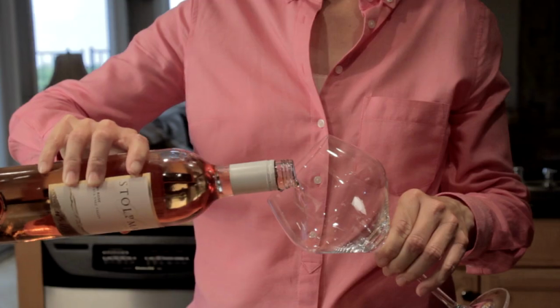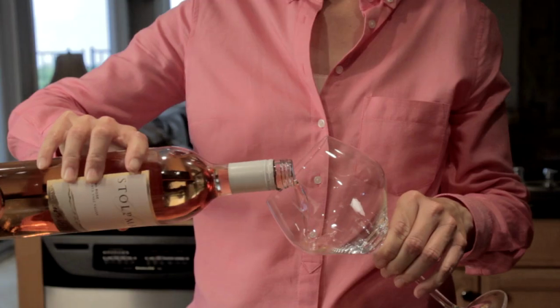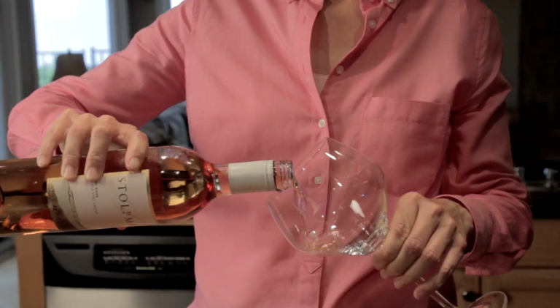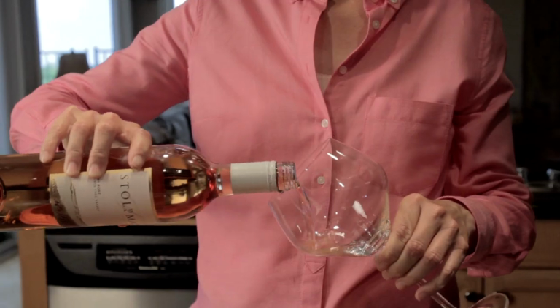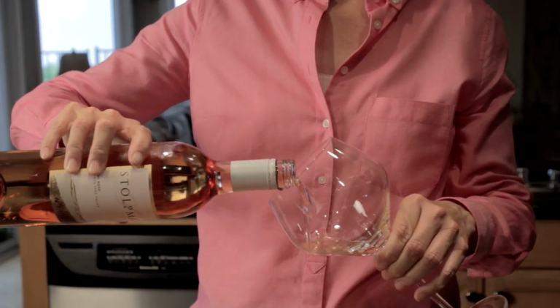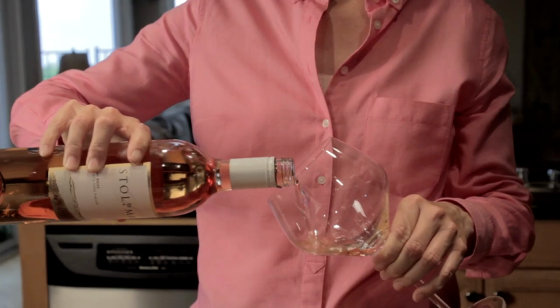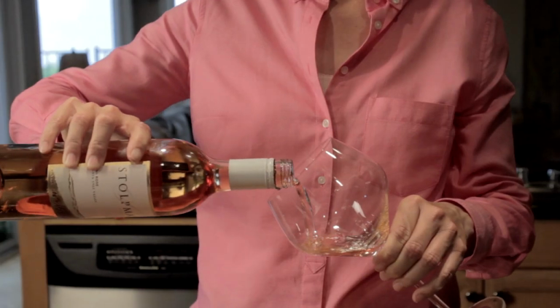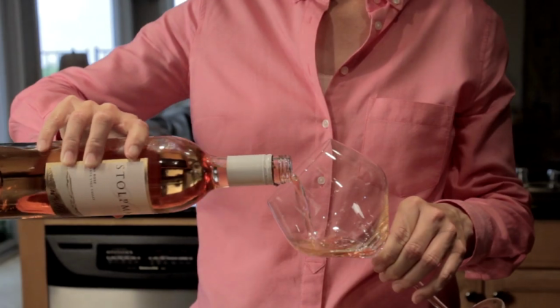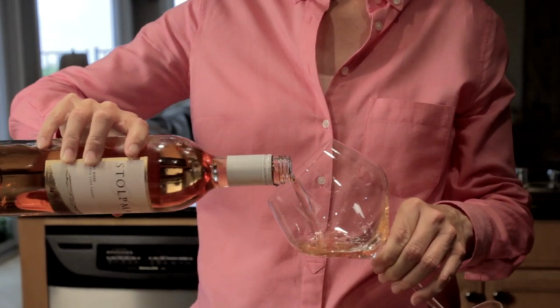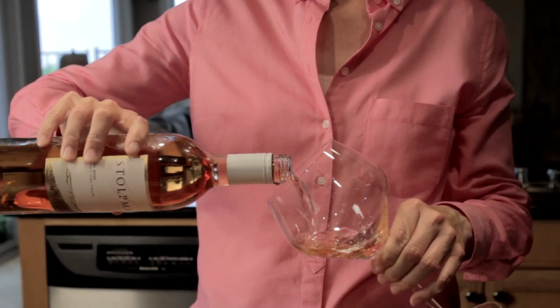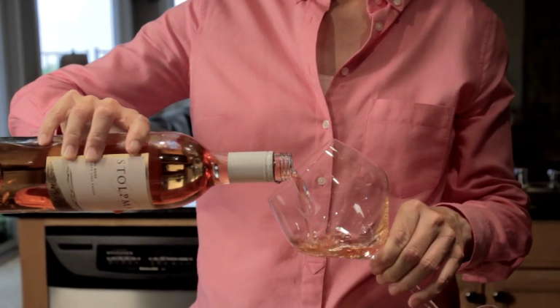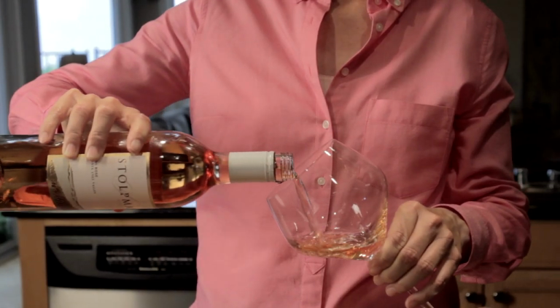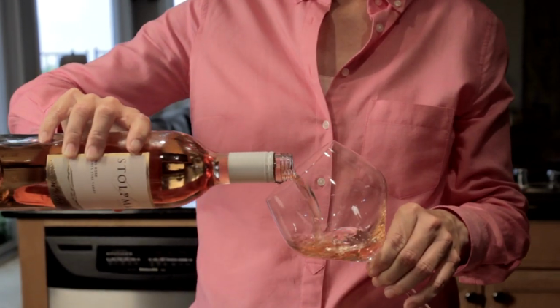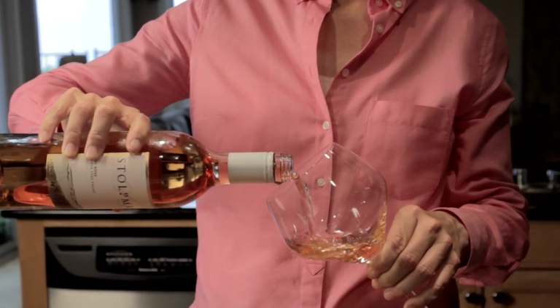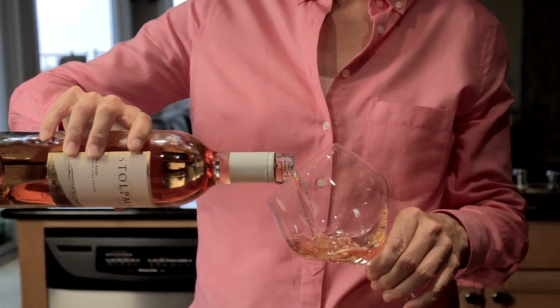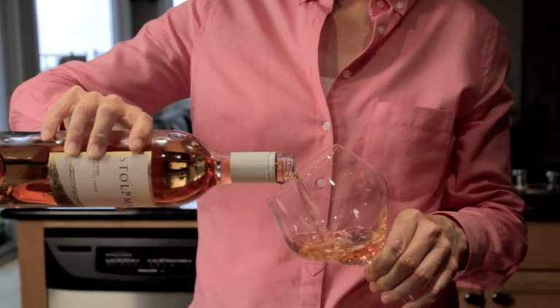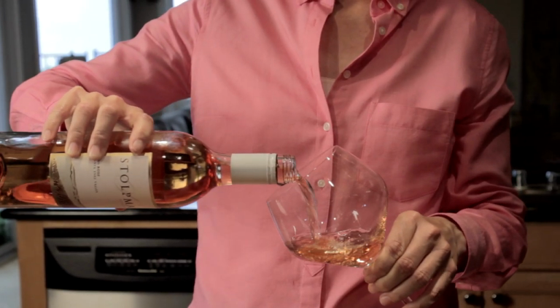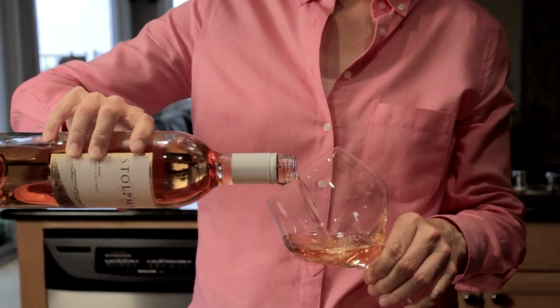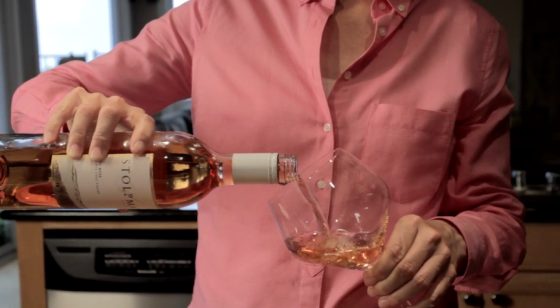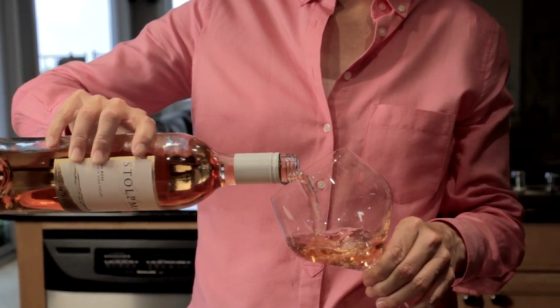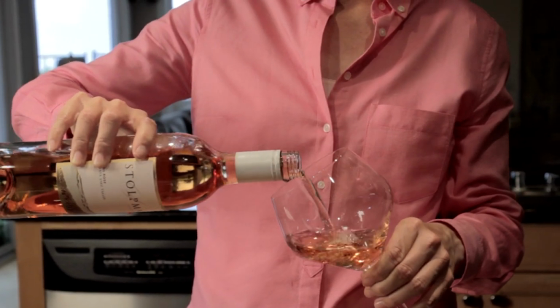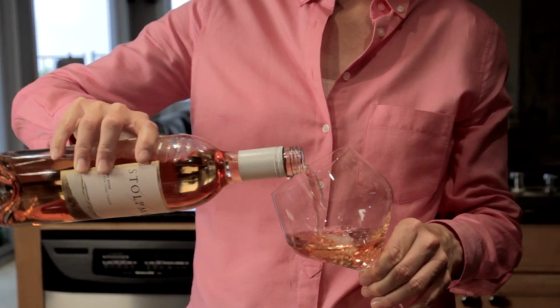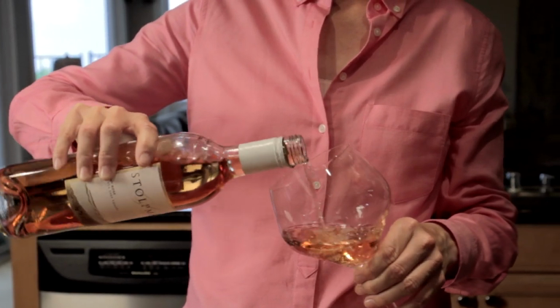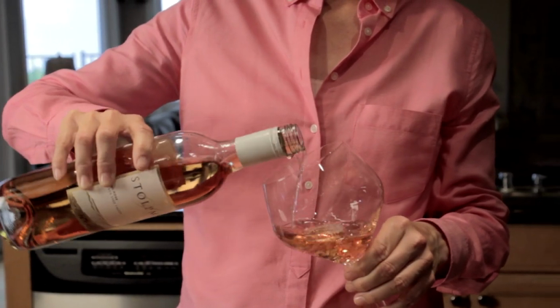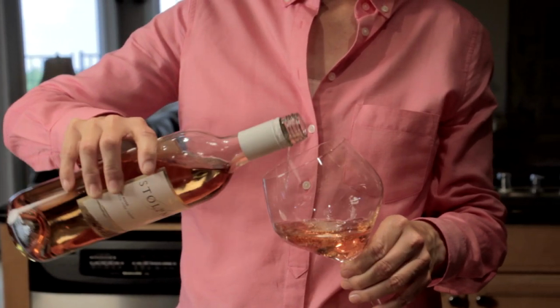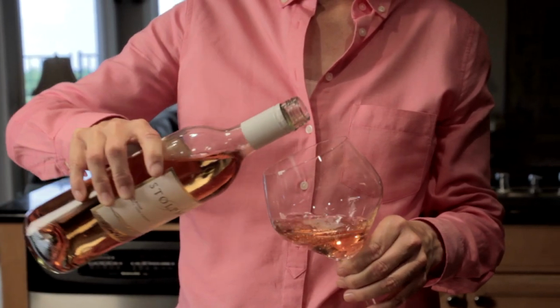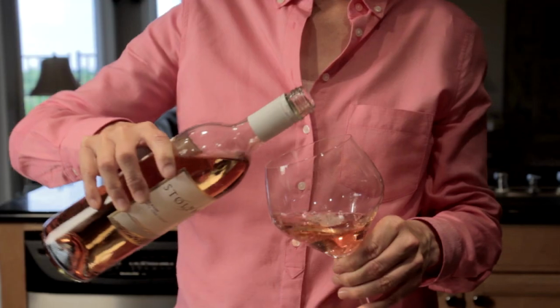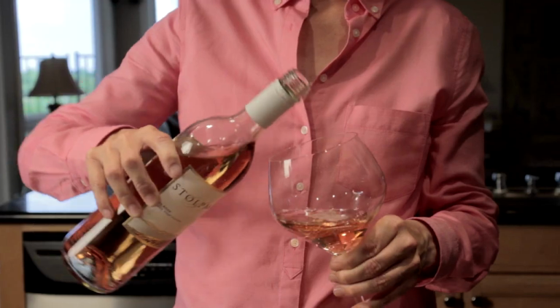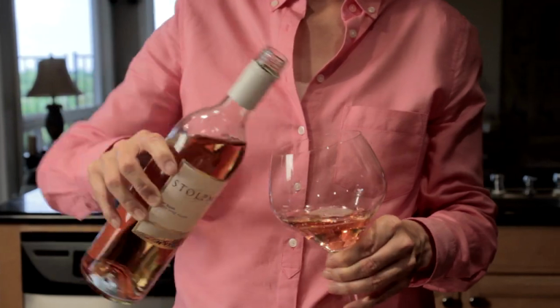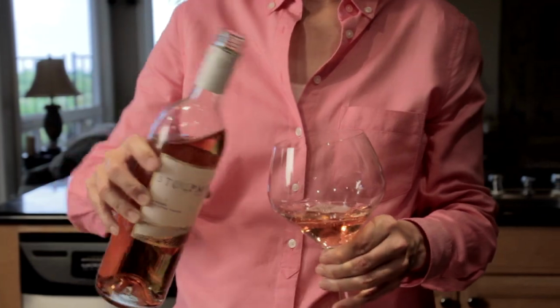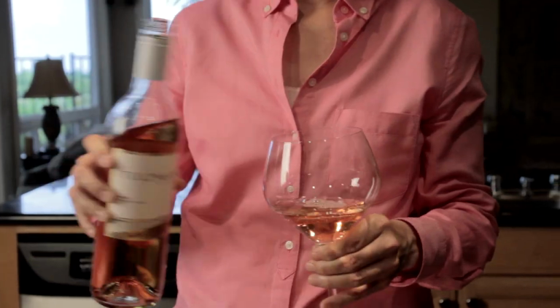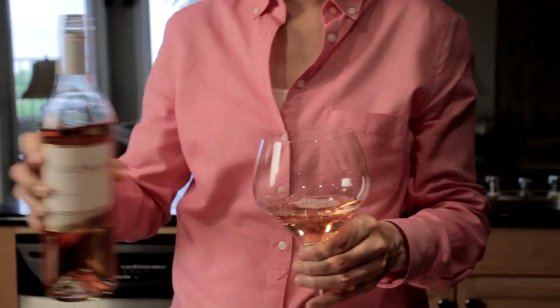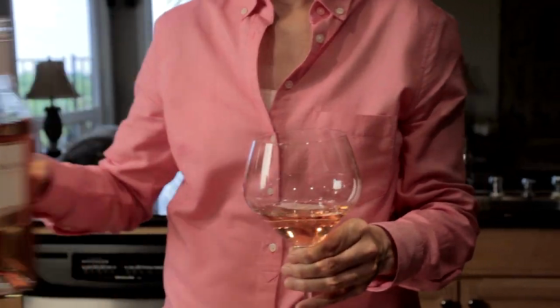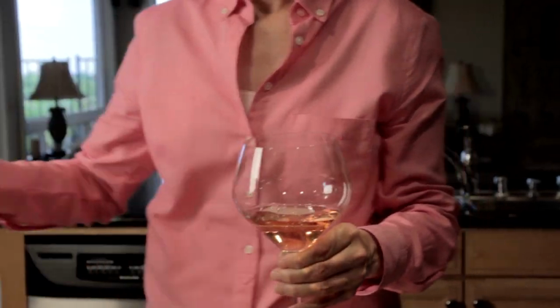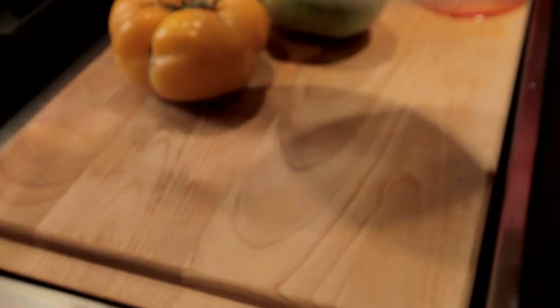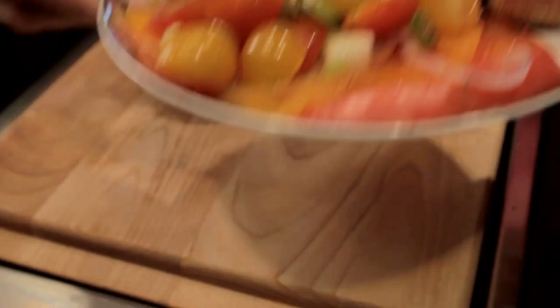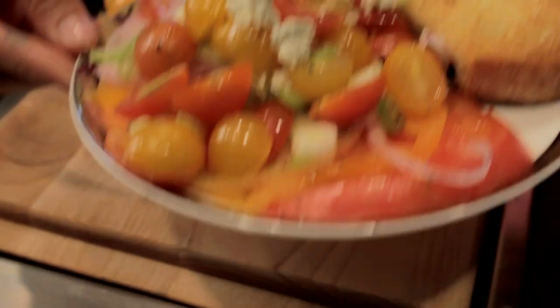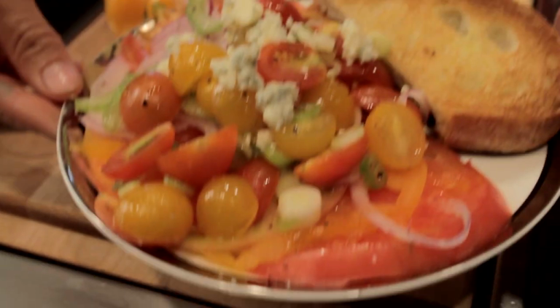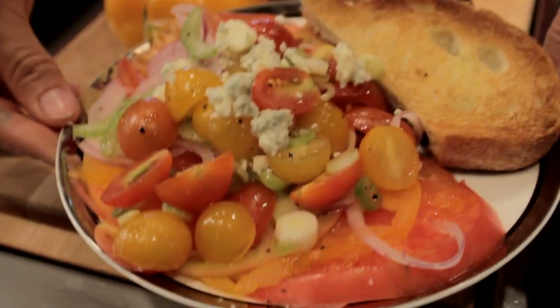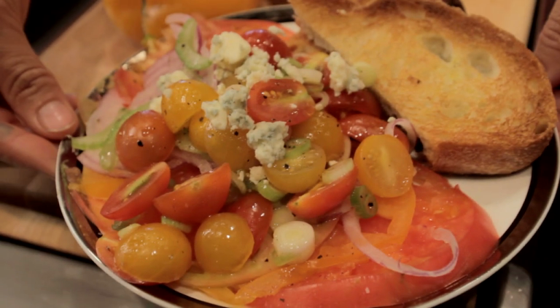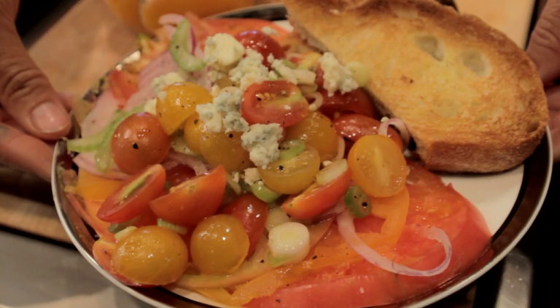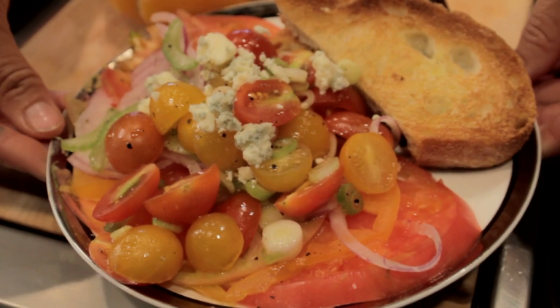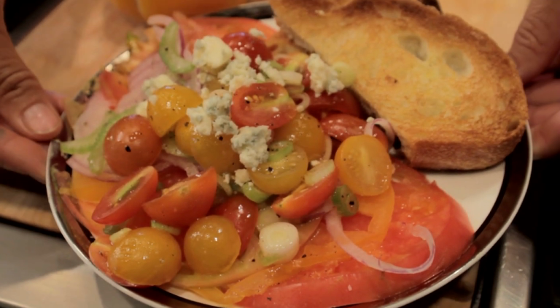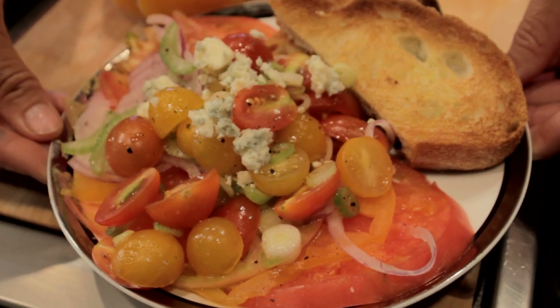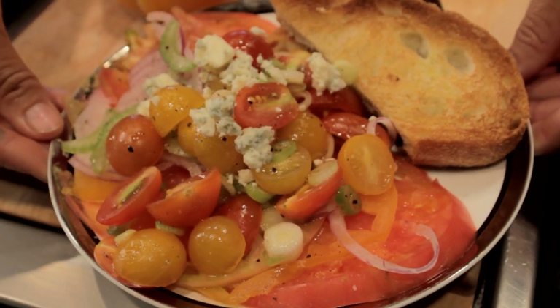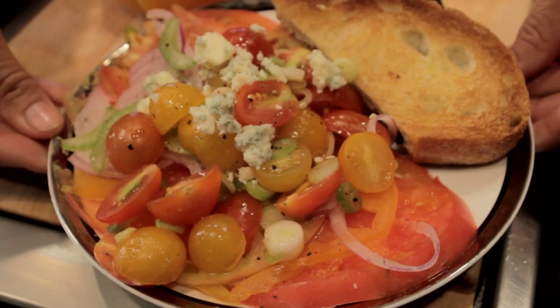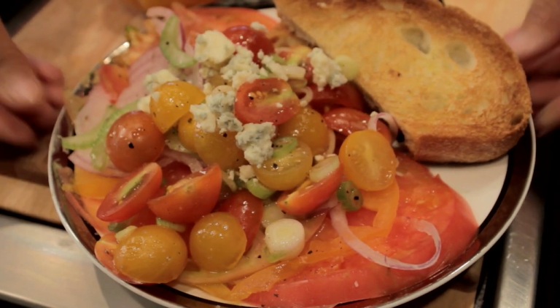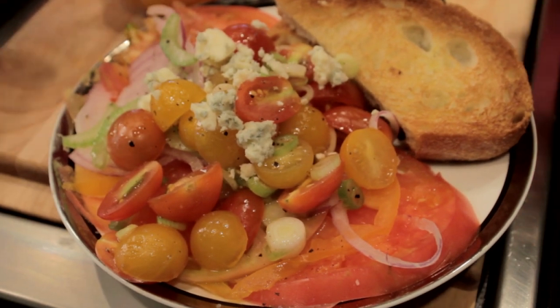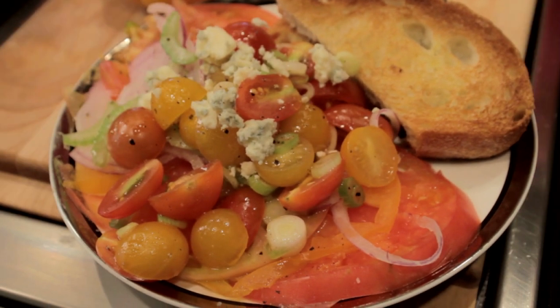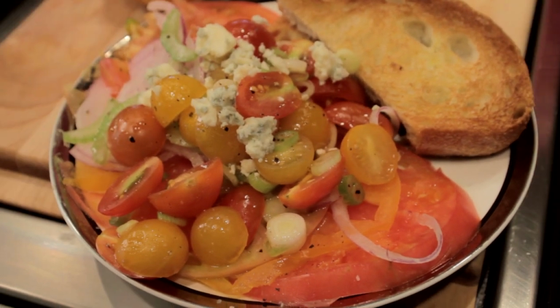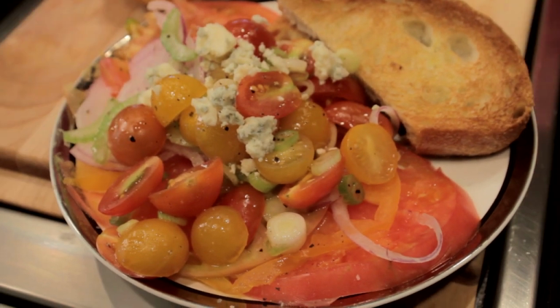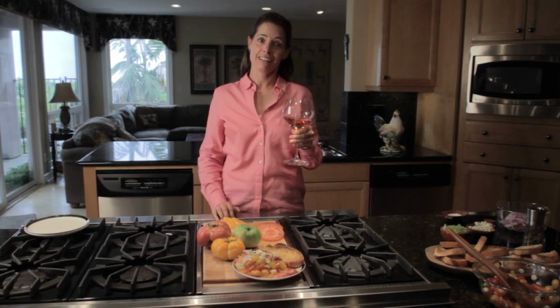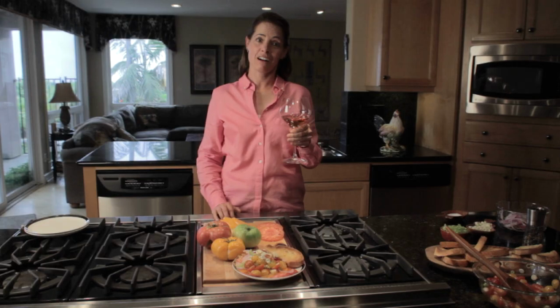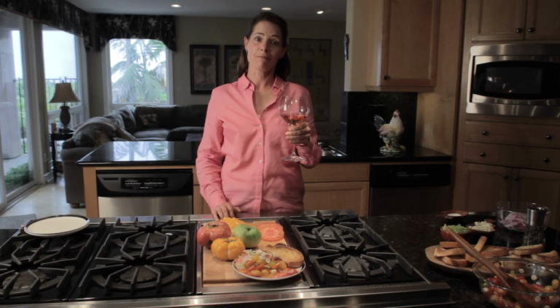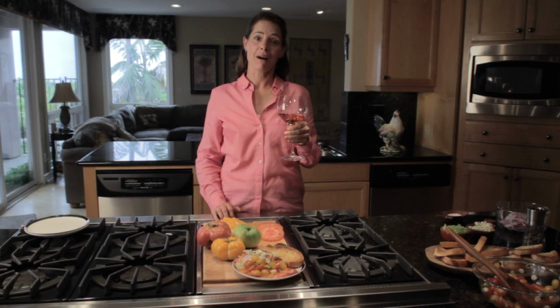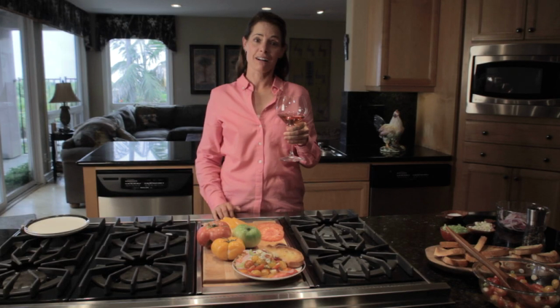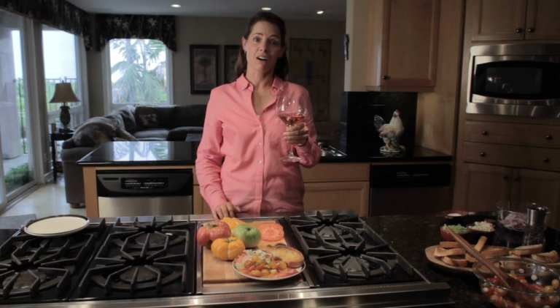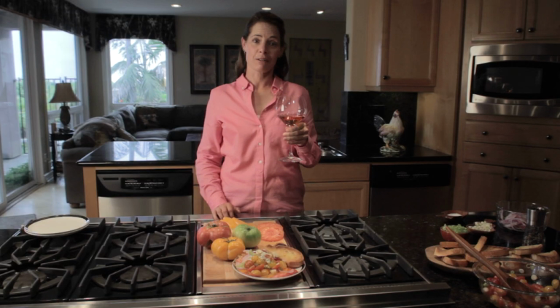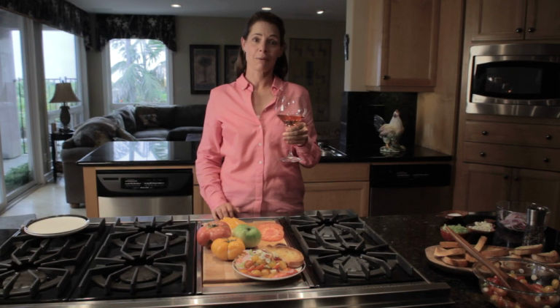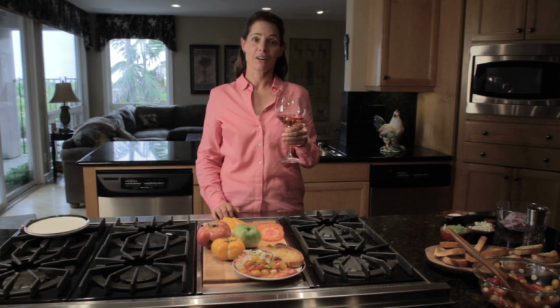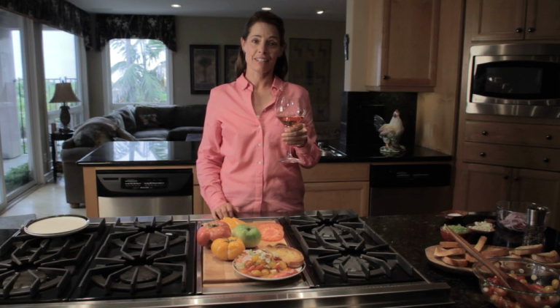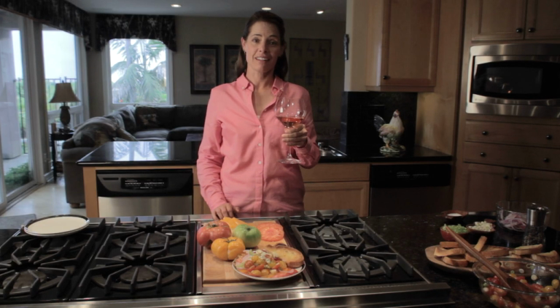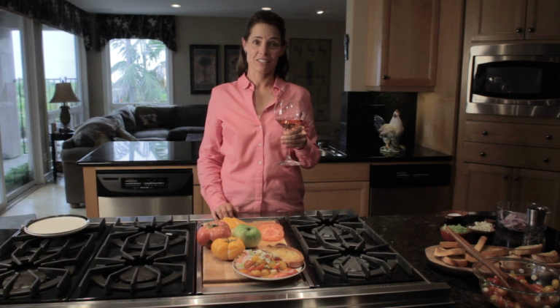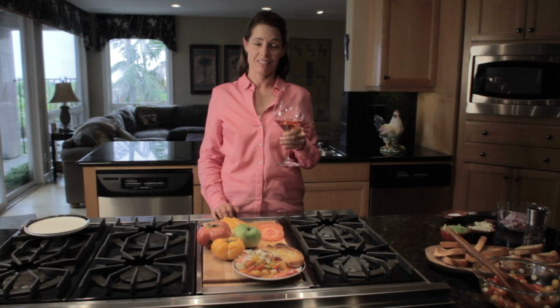Pairing this salad with a delicious California Central Coast rosé, I'm ready to kick off my garden party luncheon.